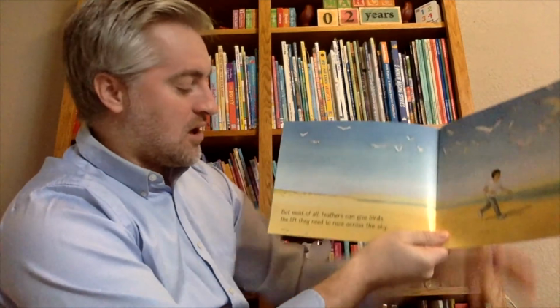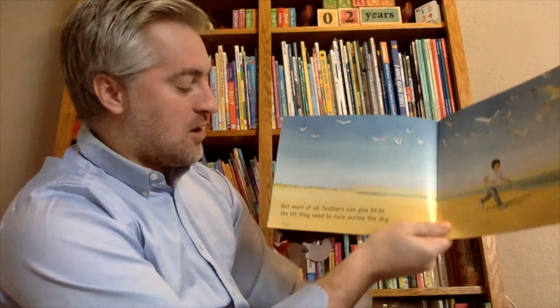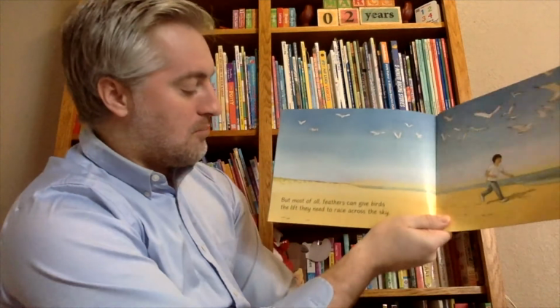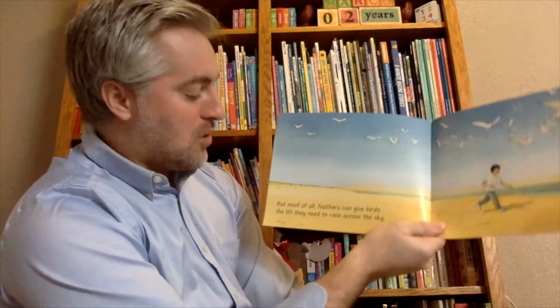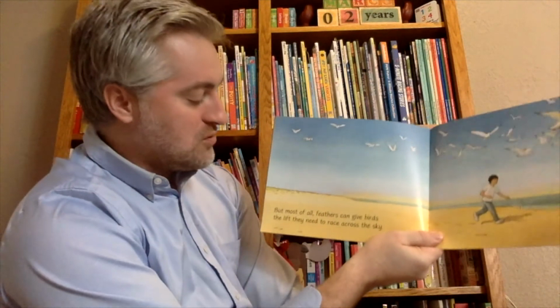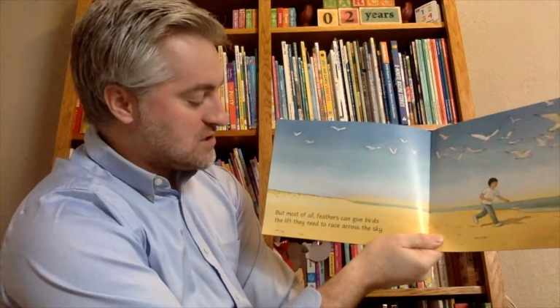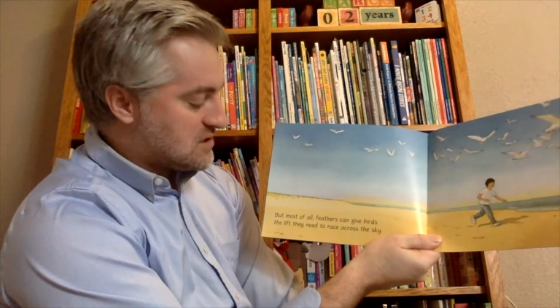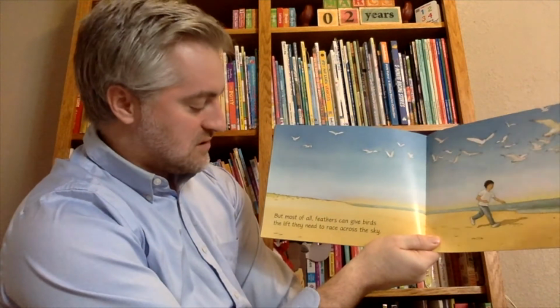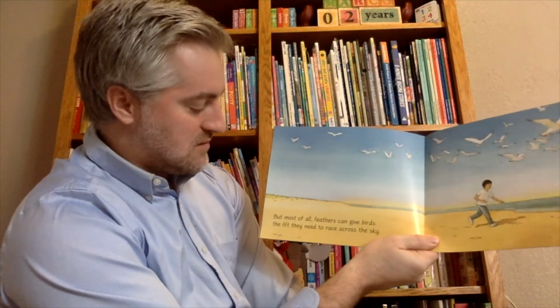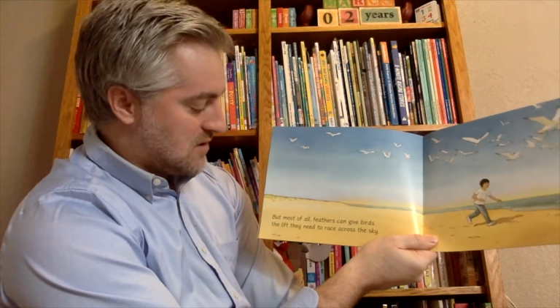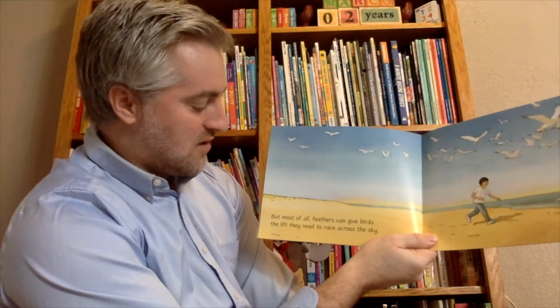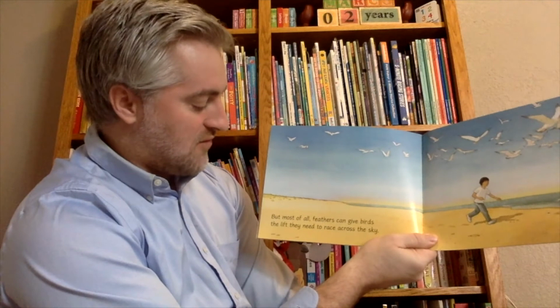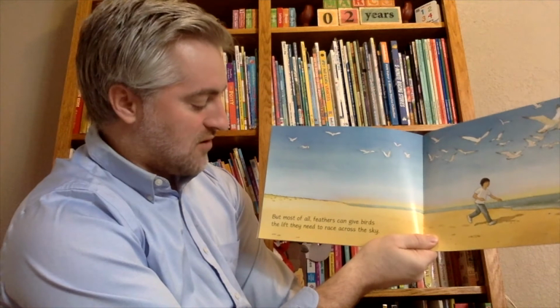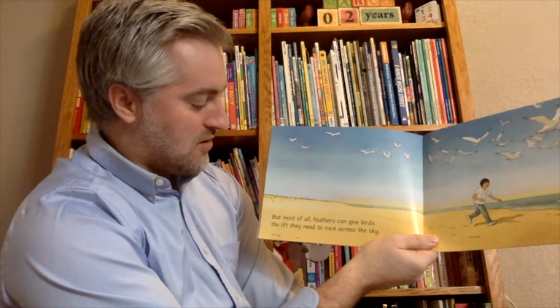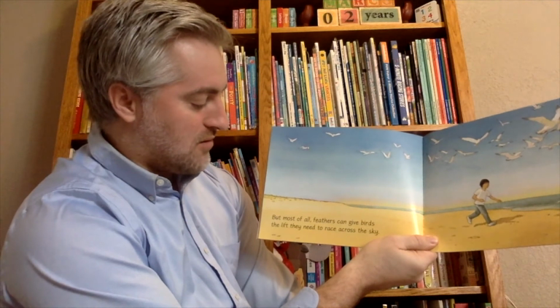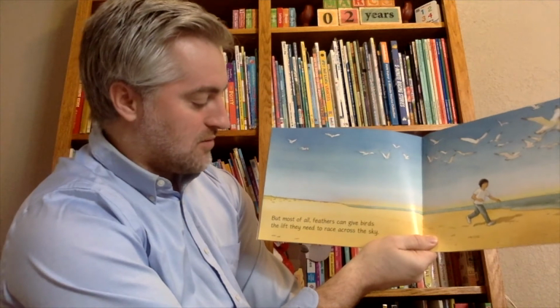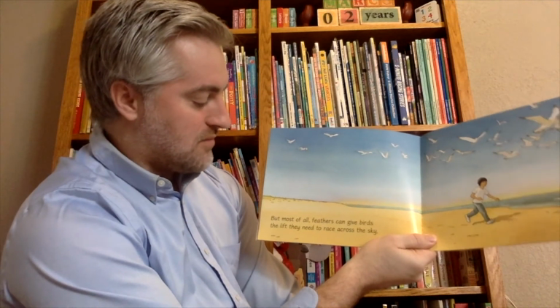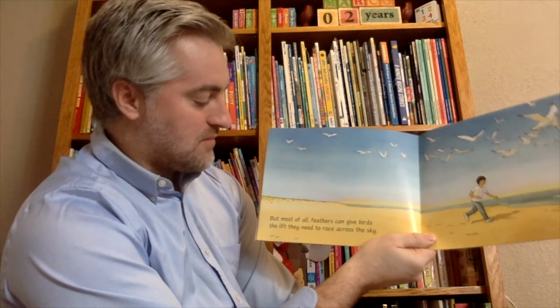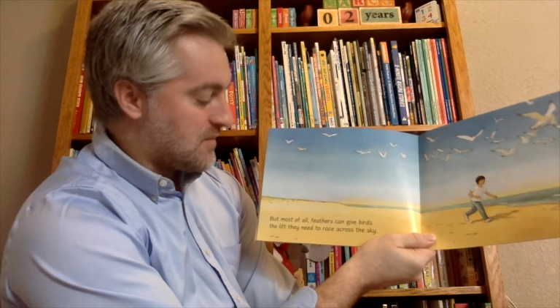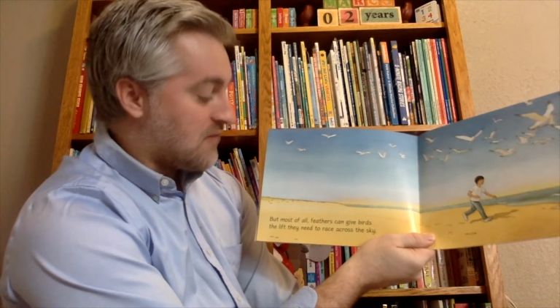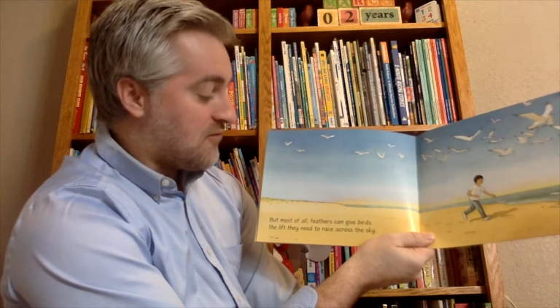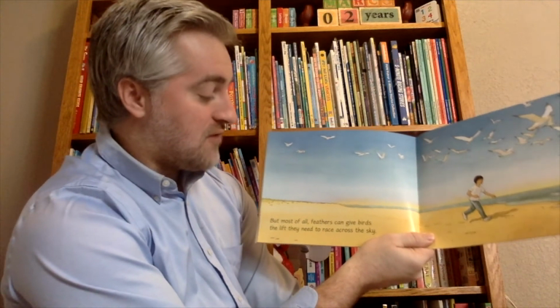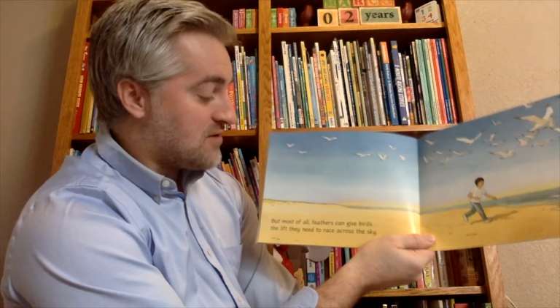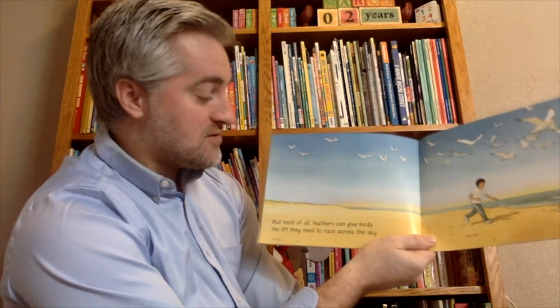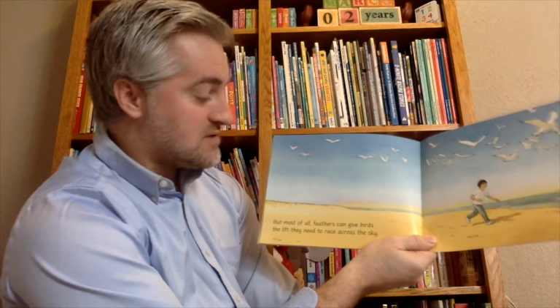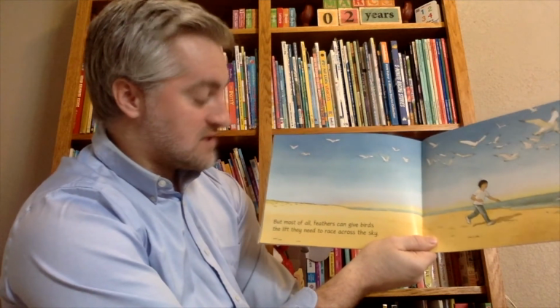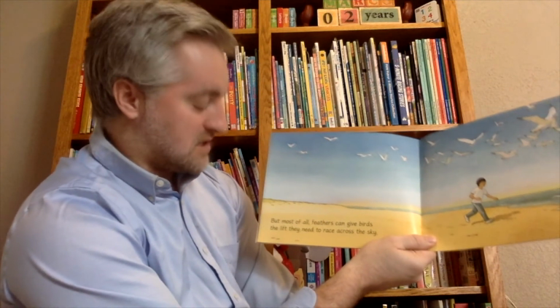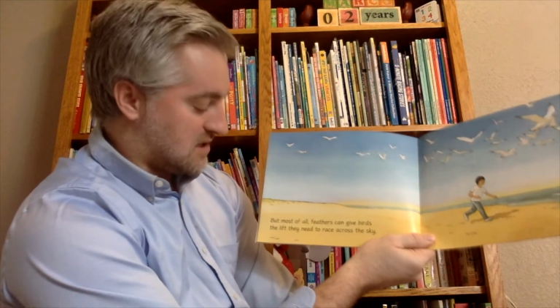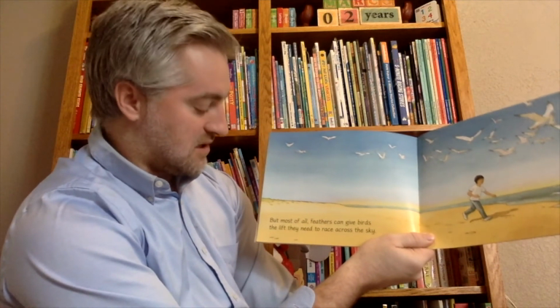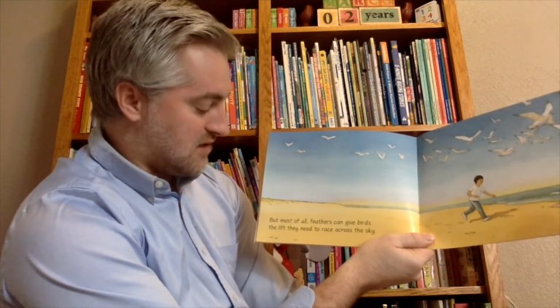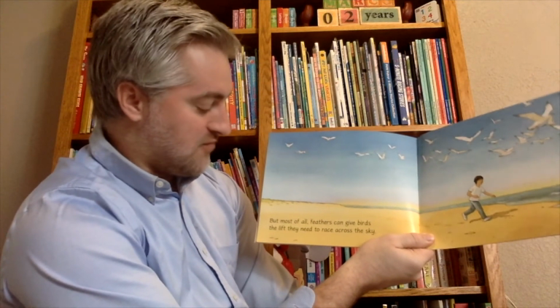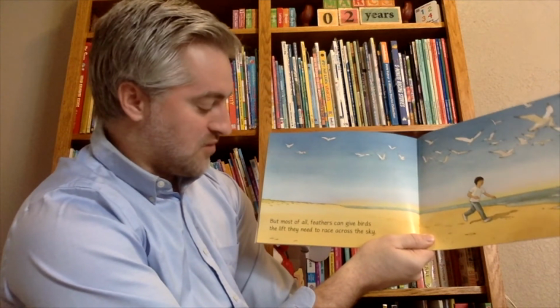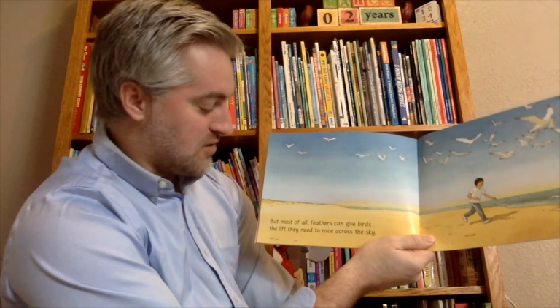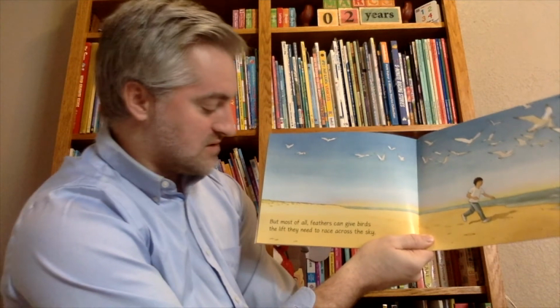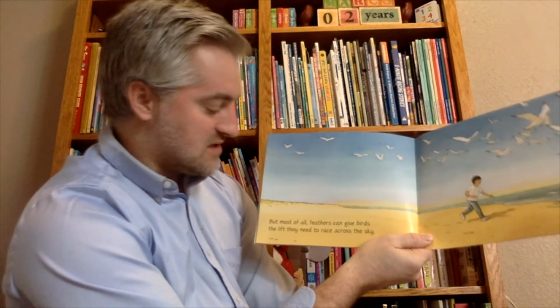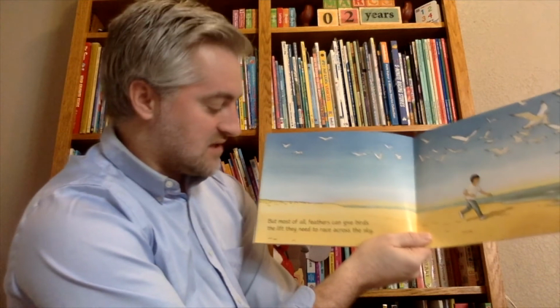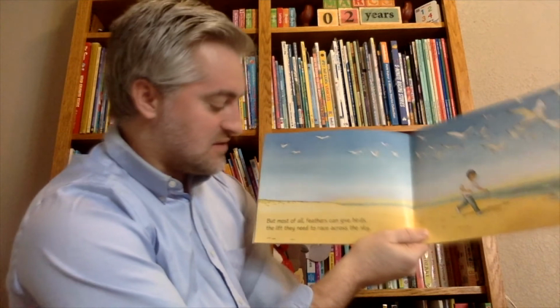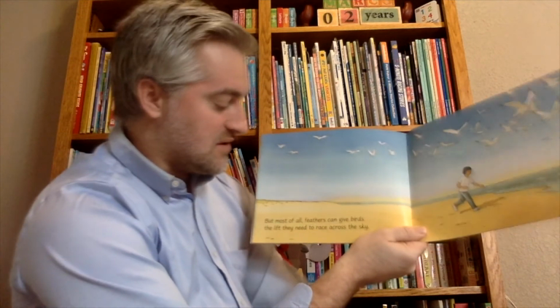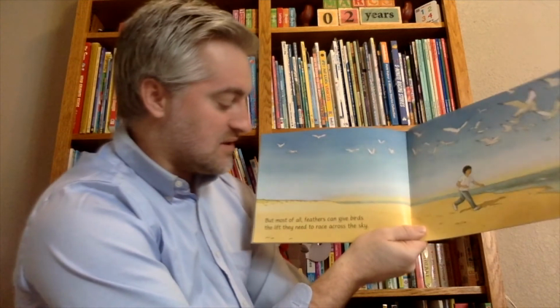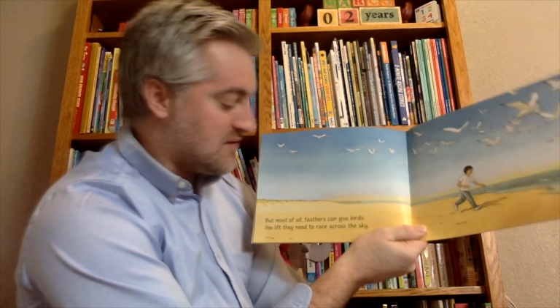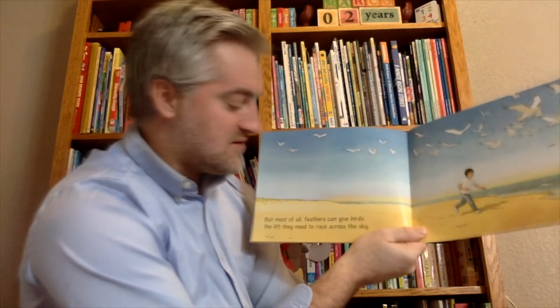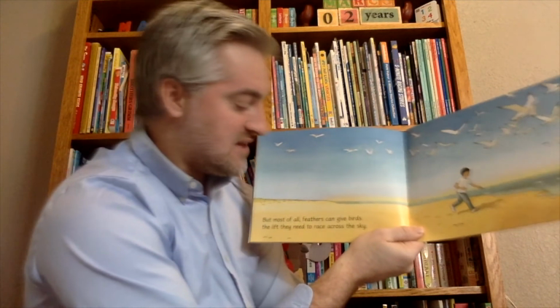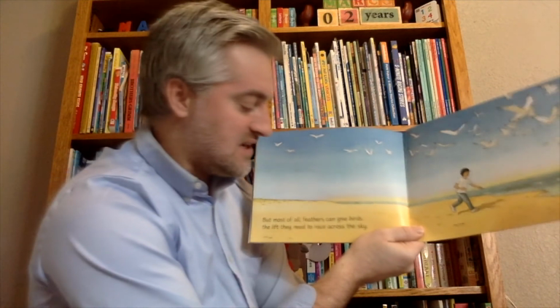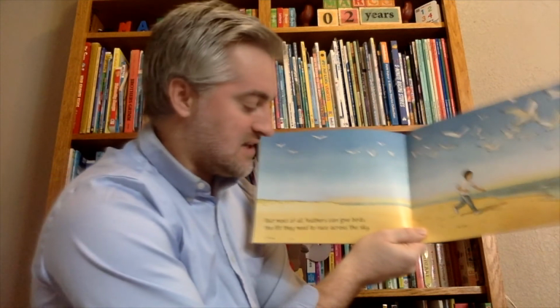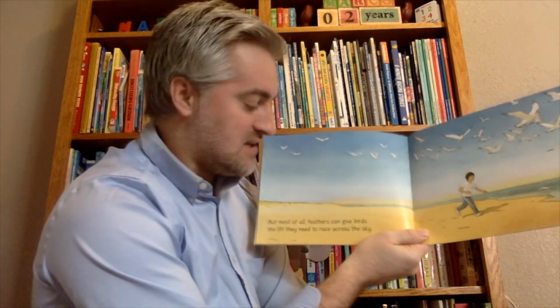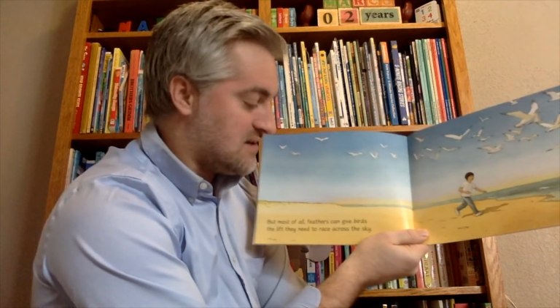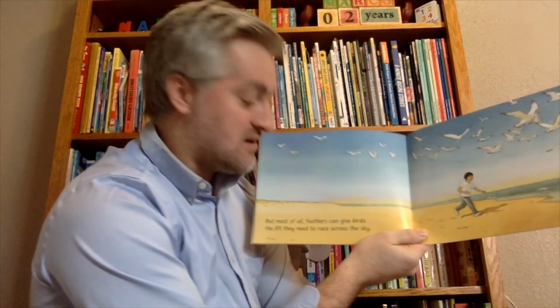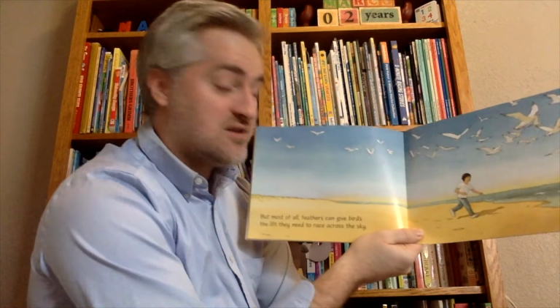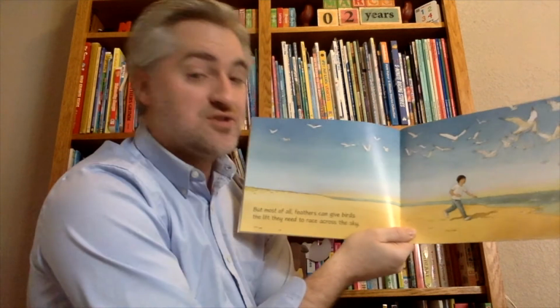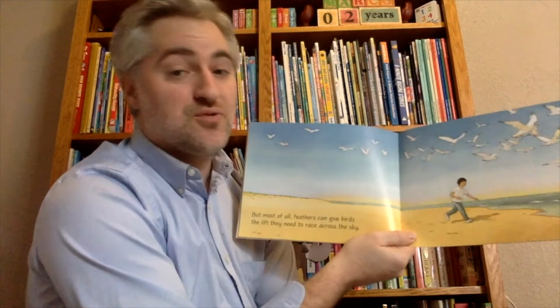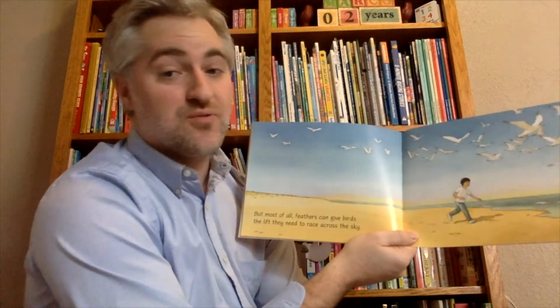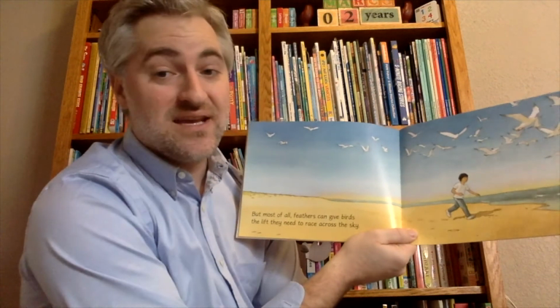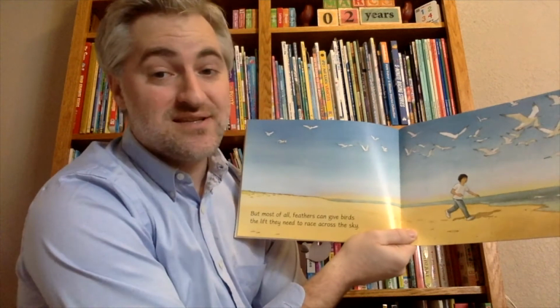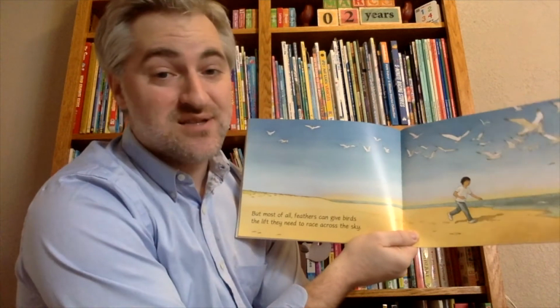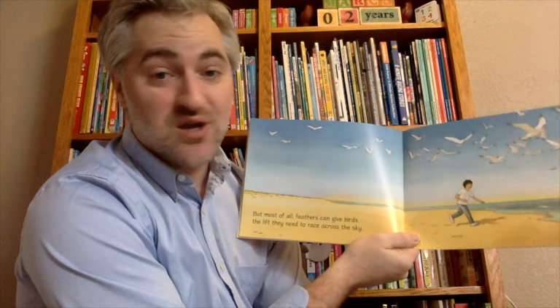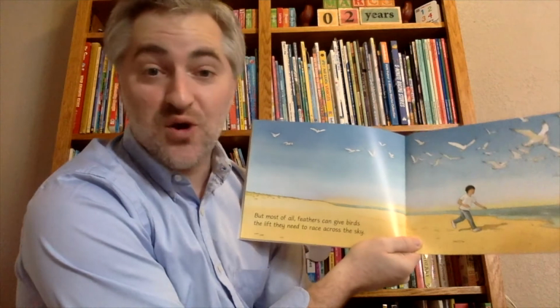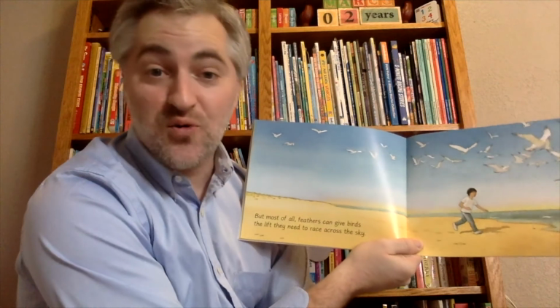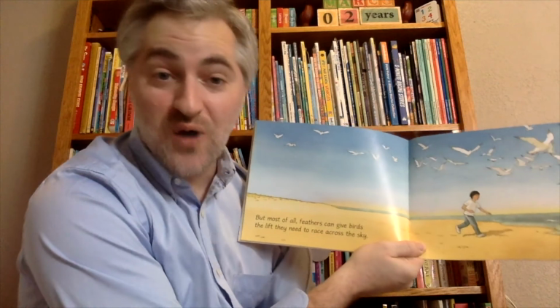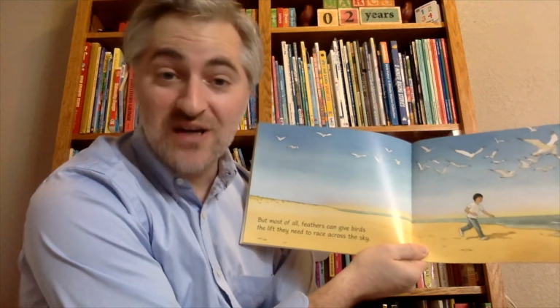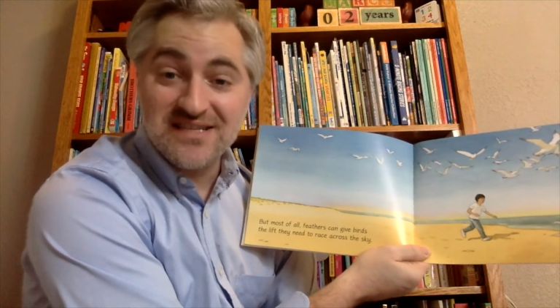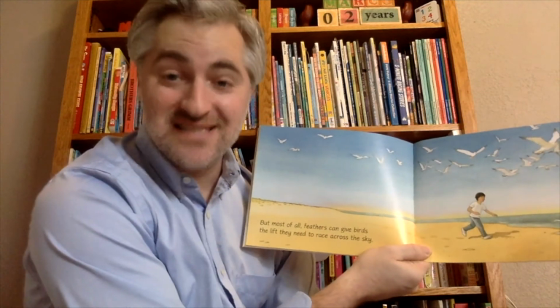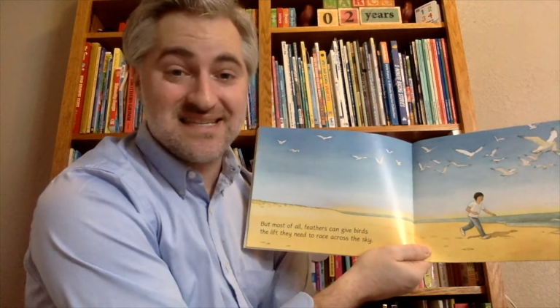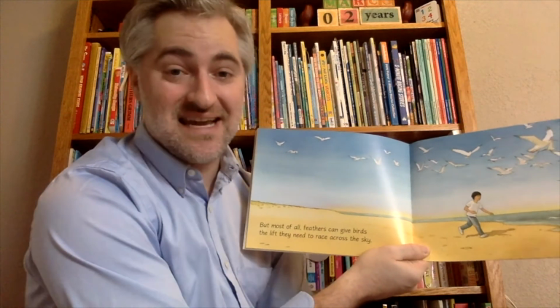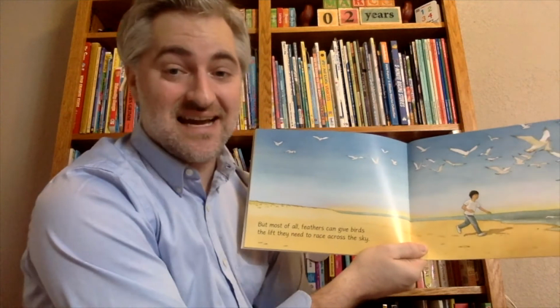Most of all, feathers can give birds the lift they need to race across the sky.